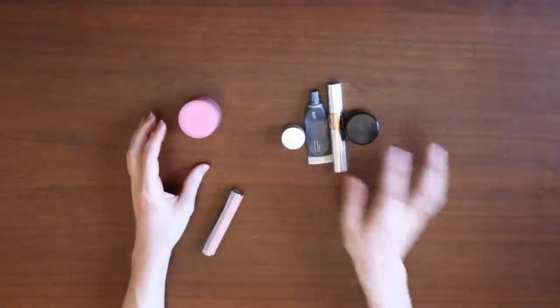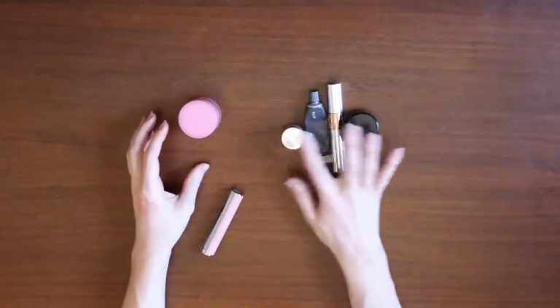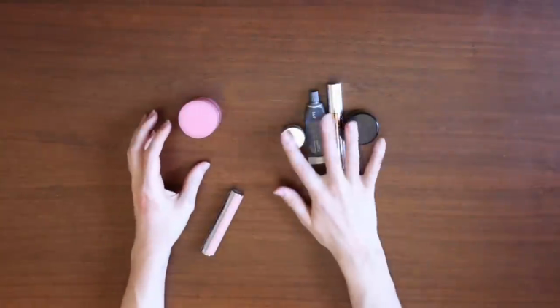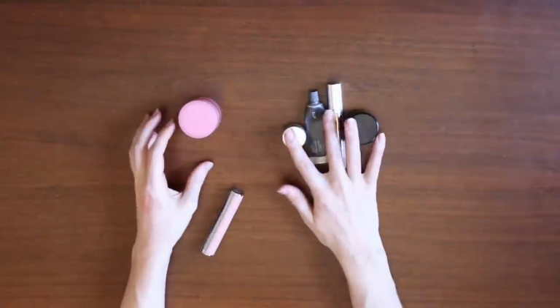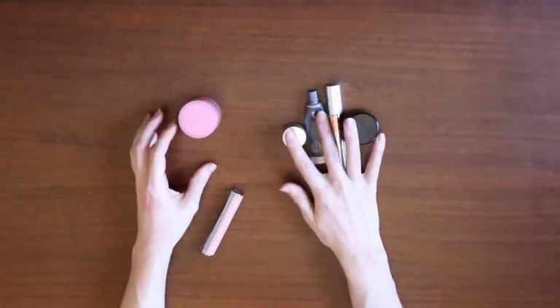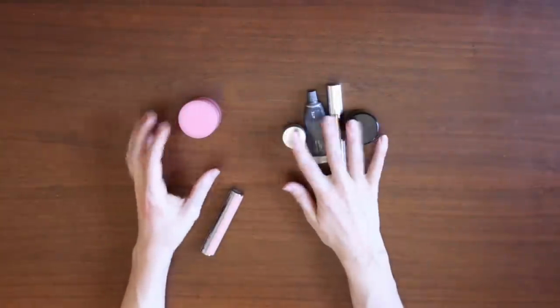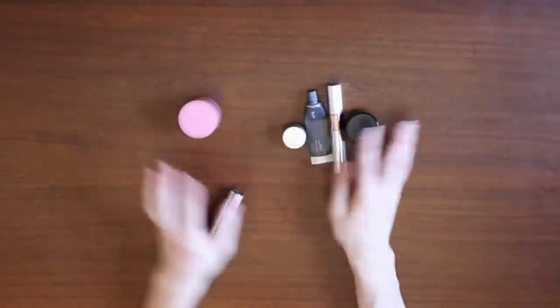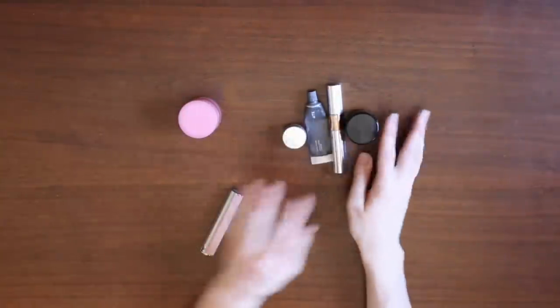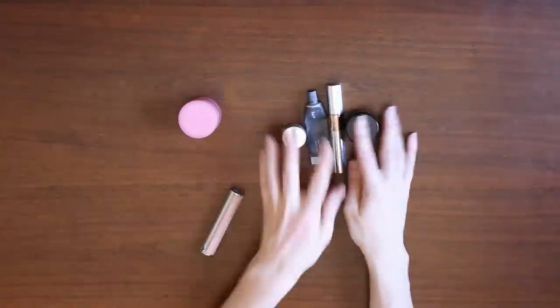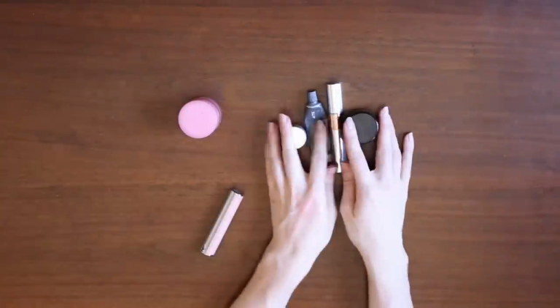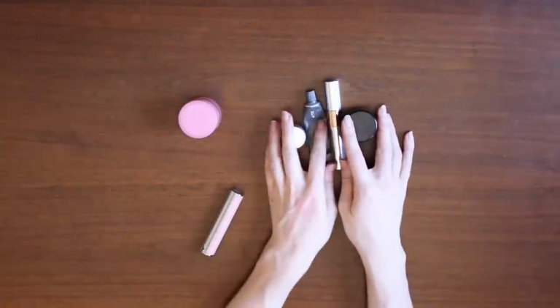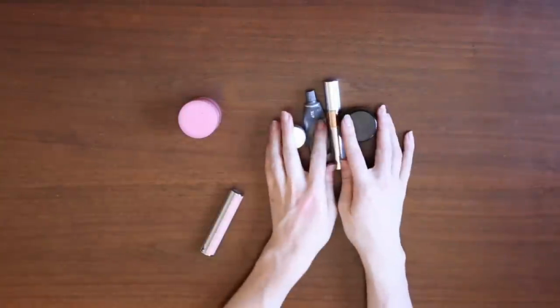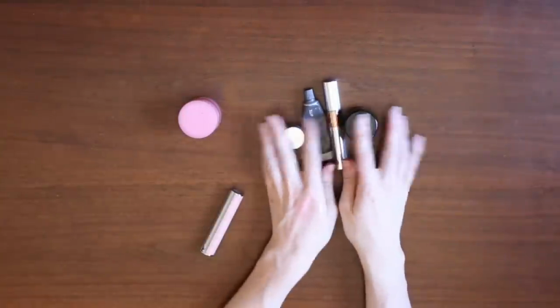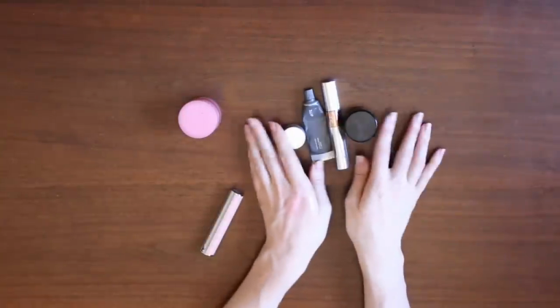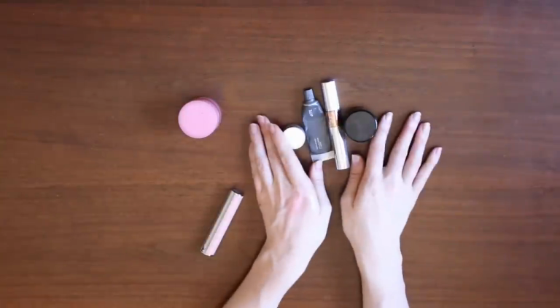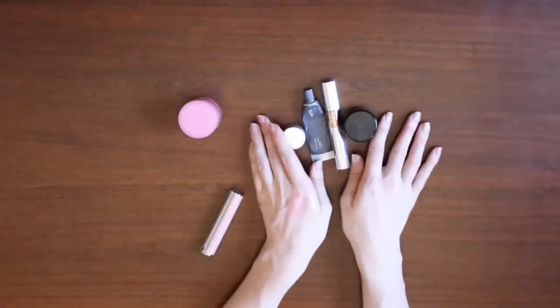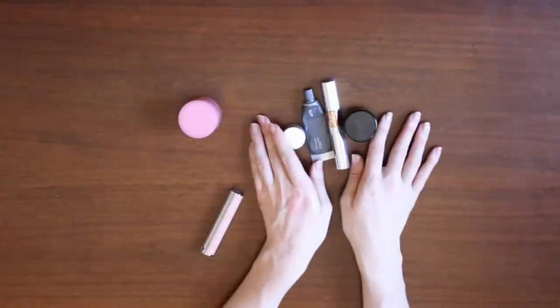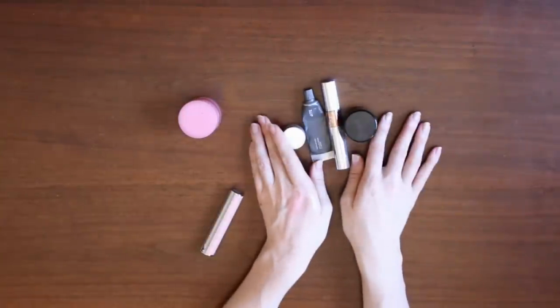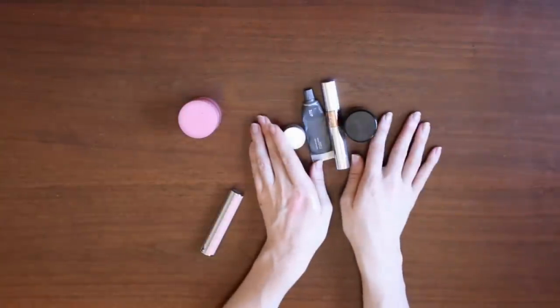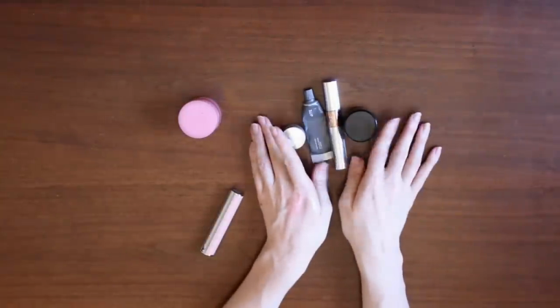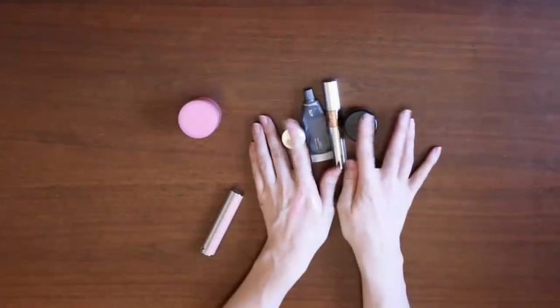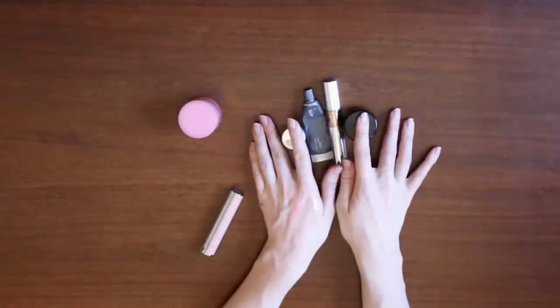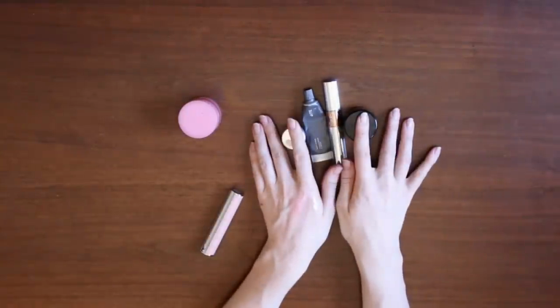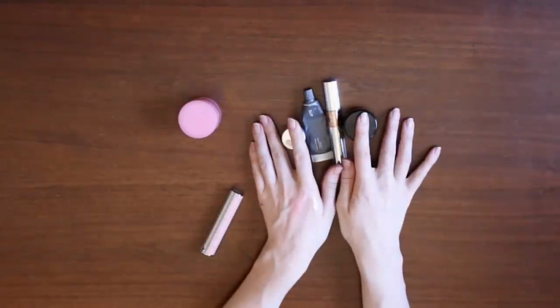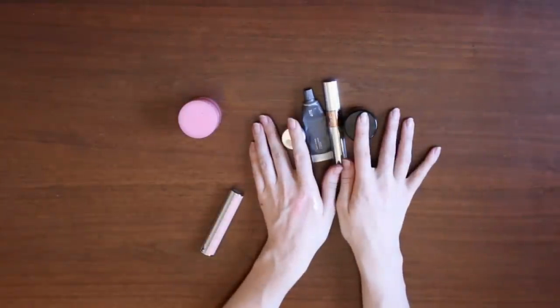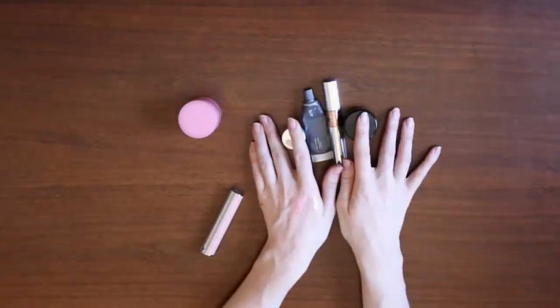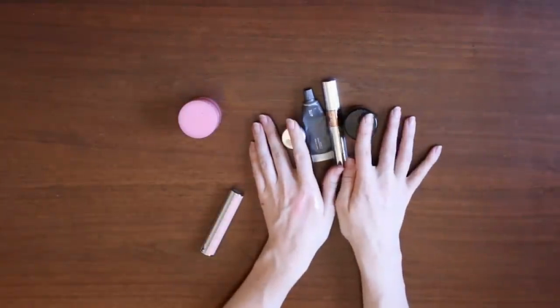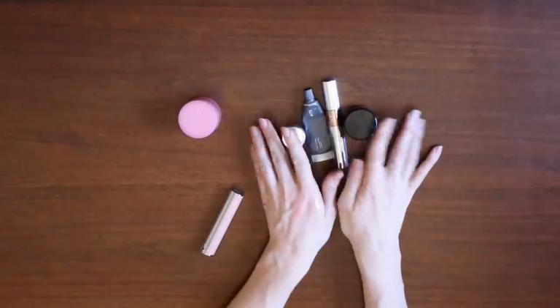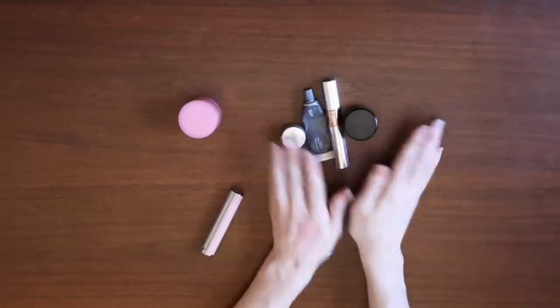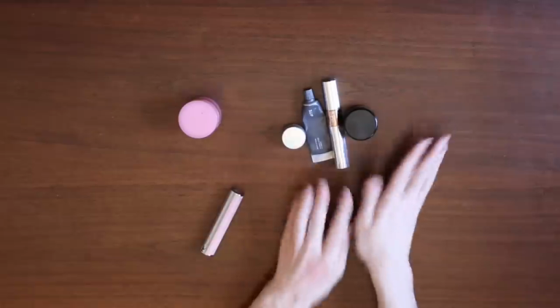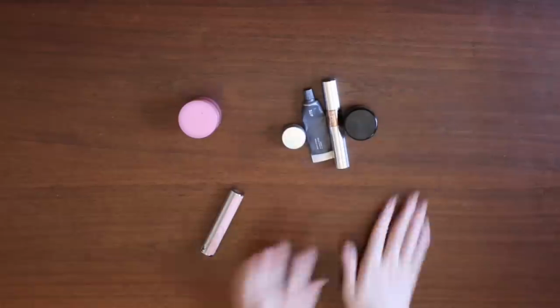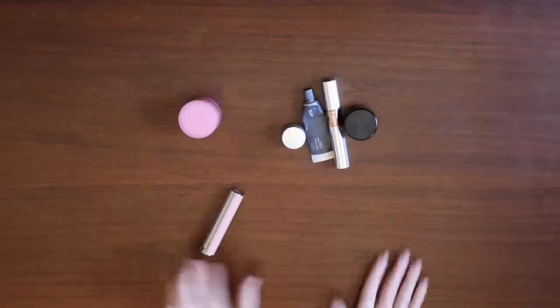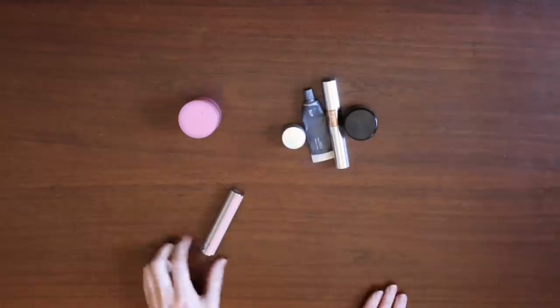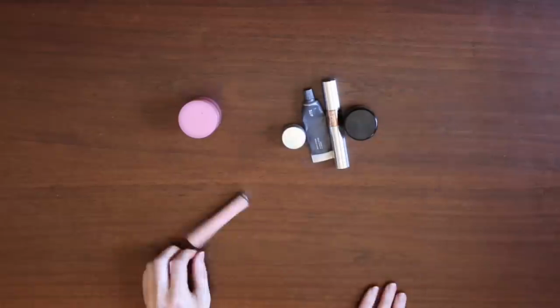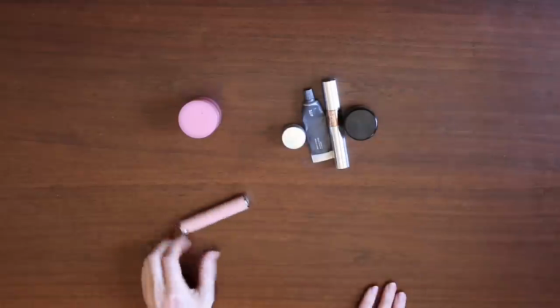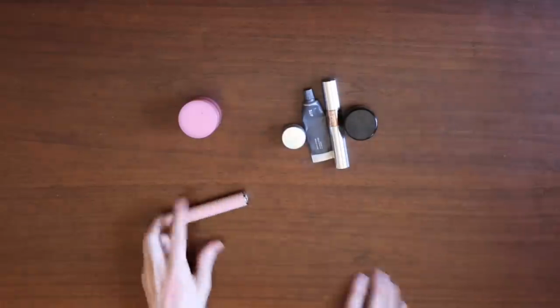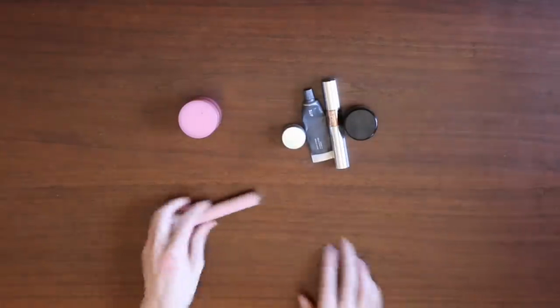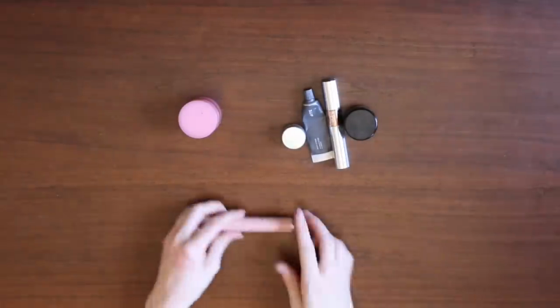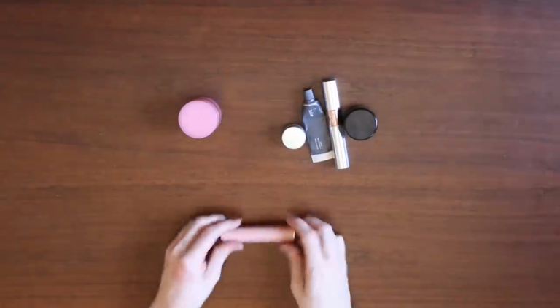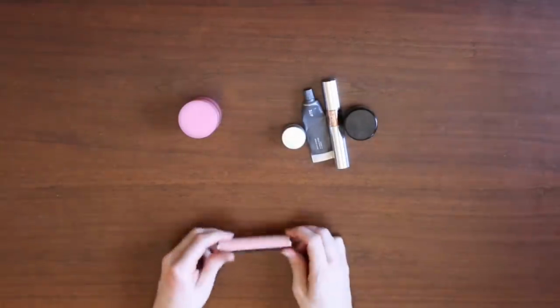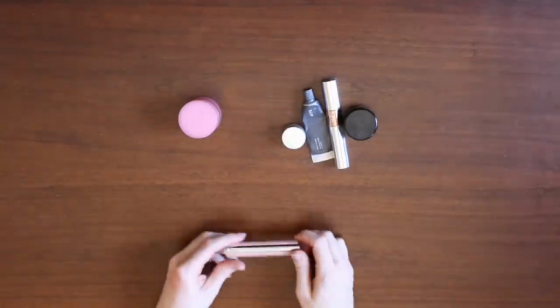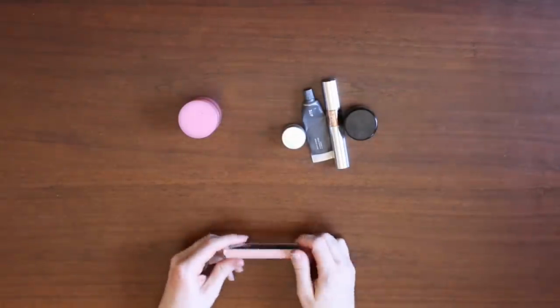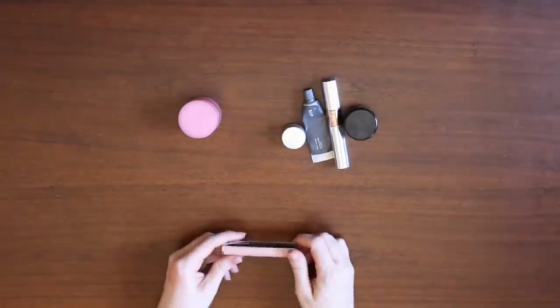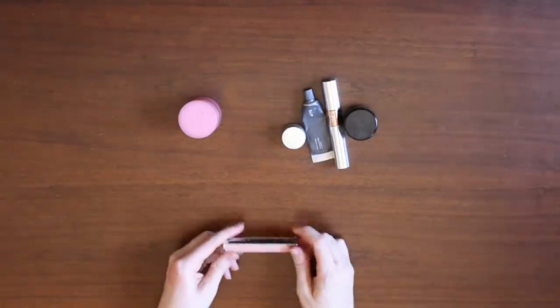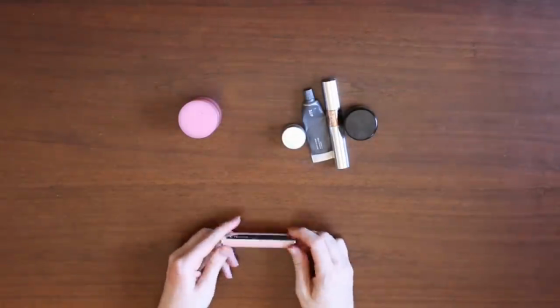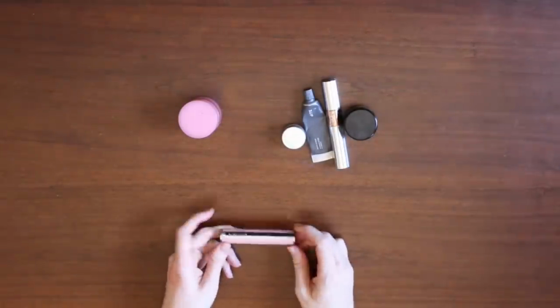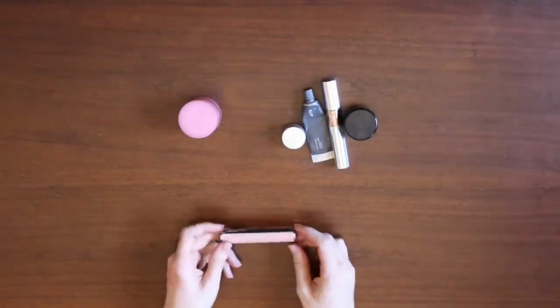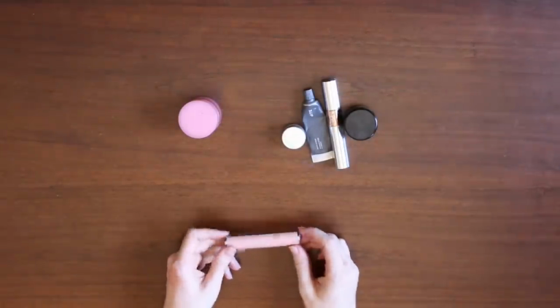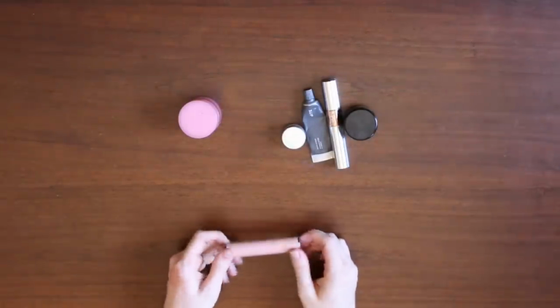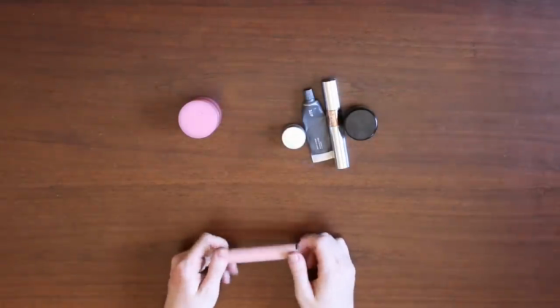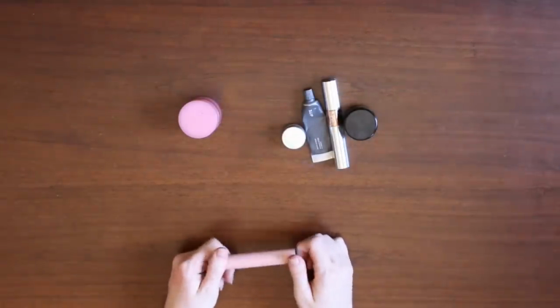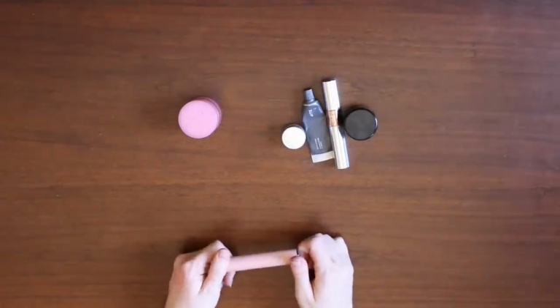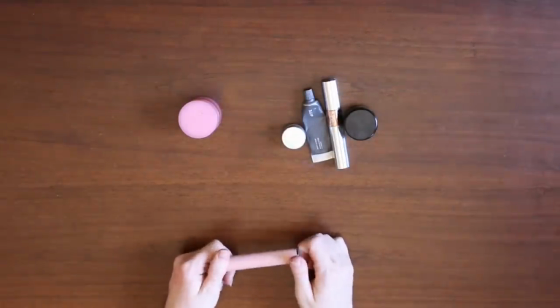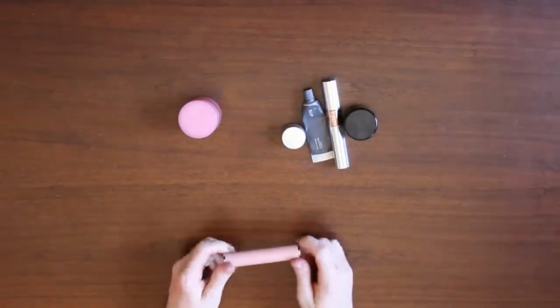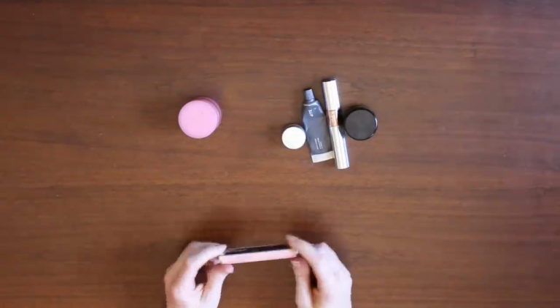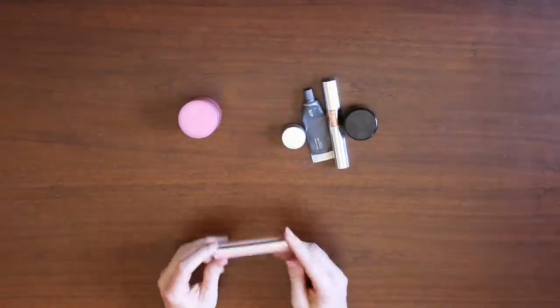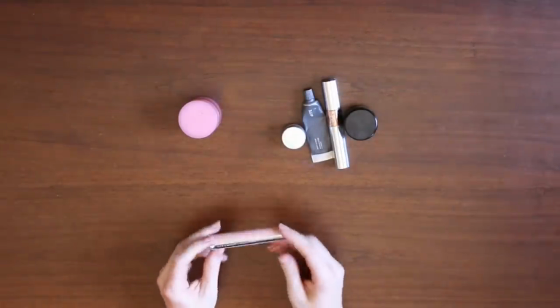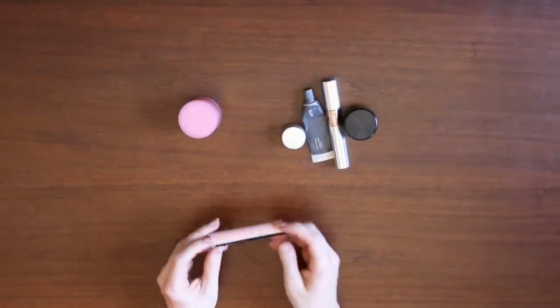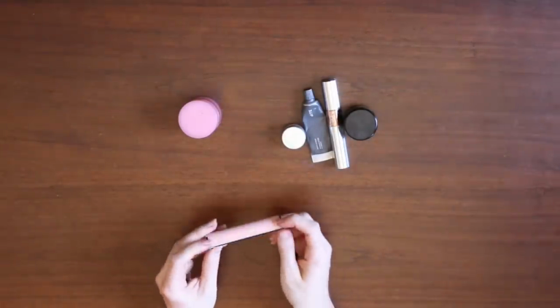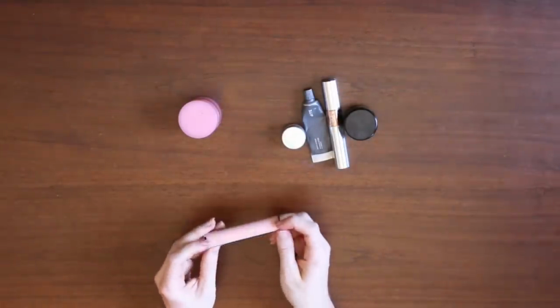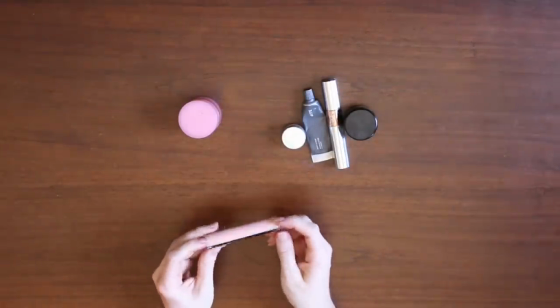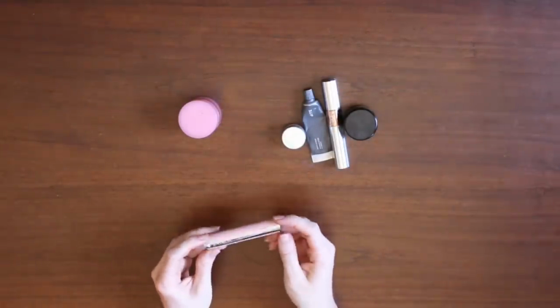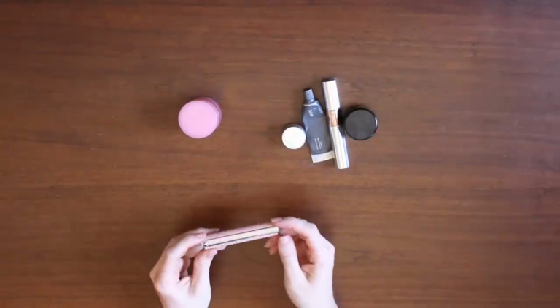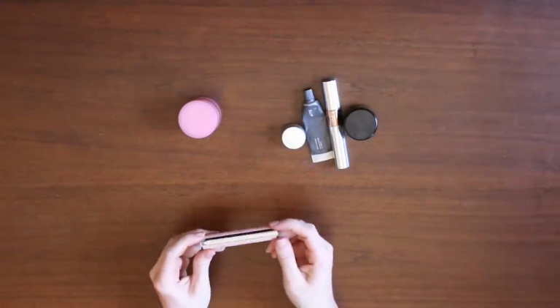One lip balm that I love, love, love. Four lip care products that I am going to pan. And then one that I will be decluttering.